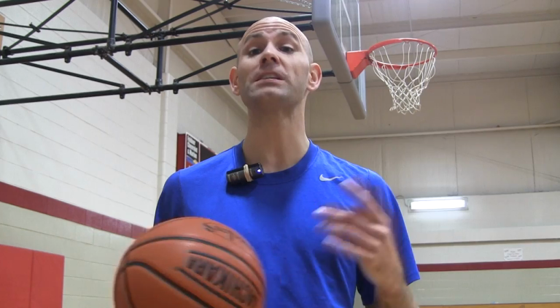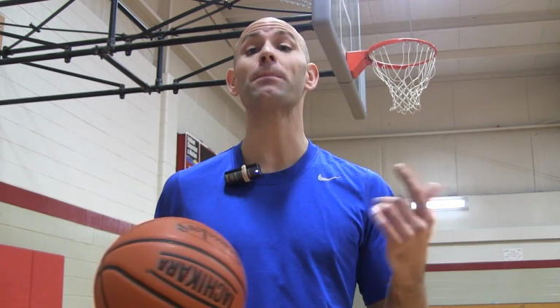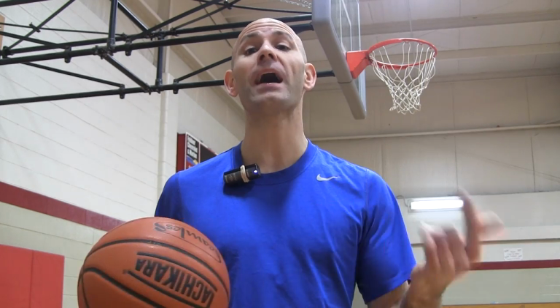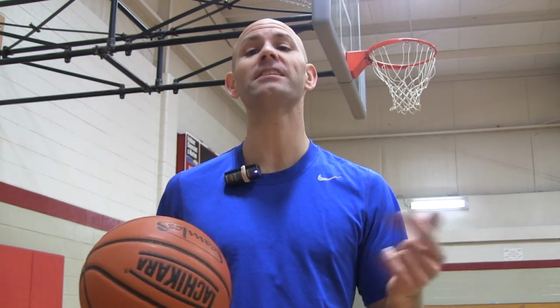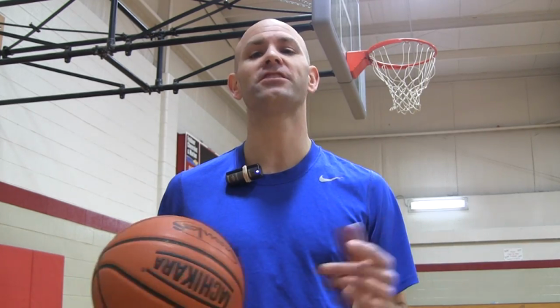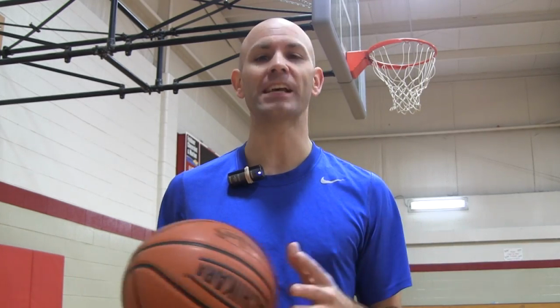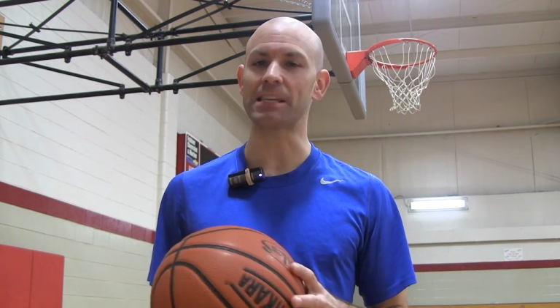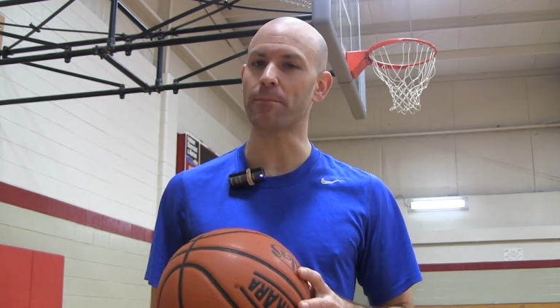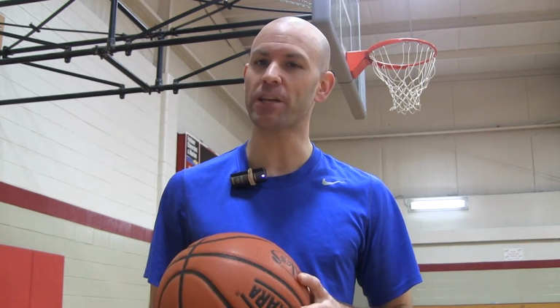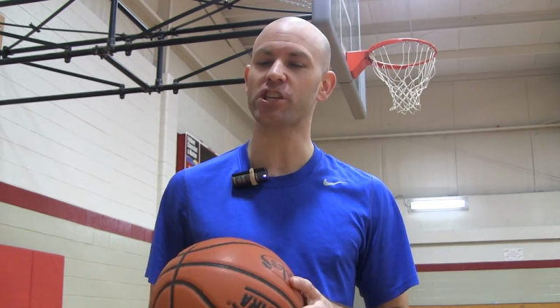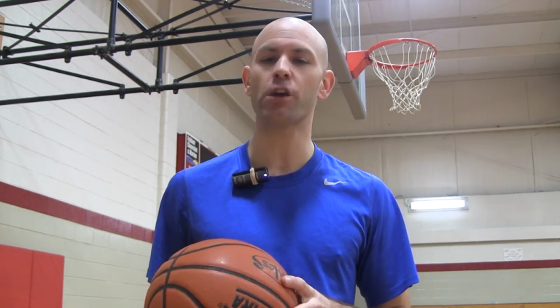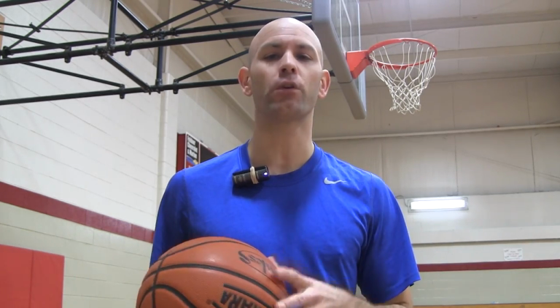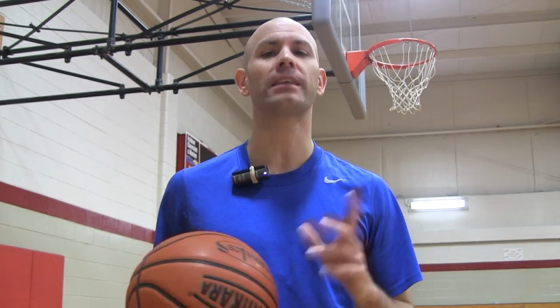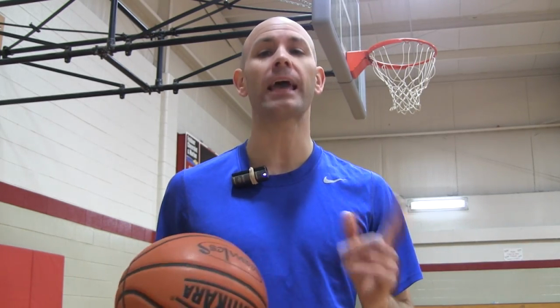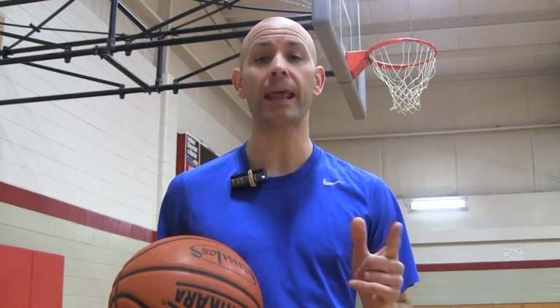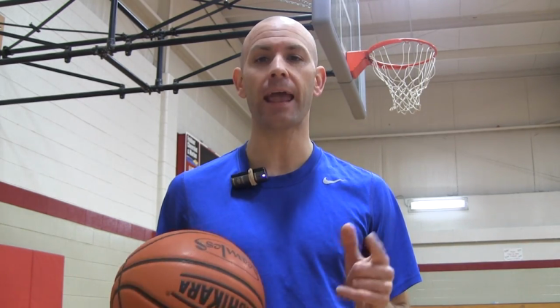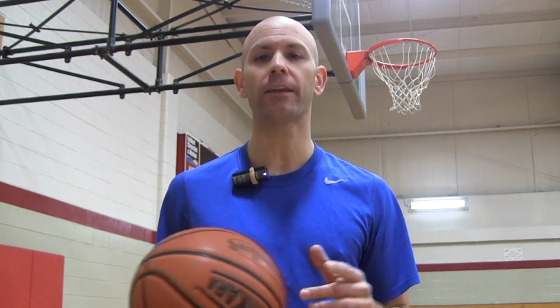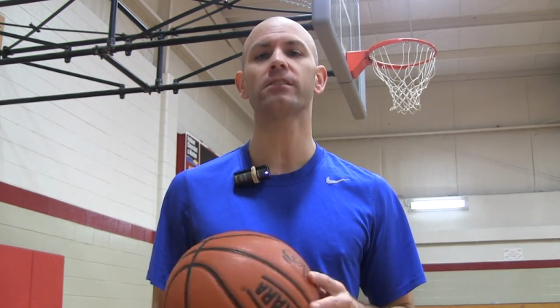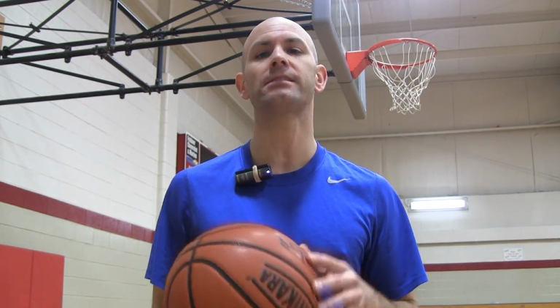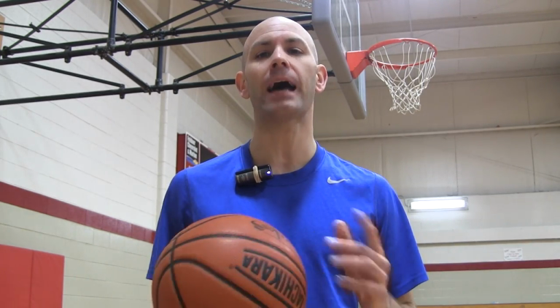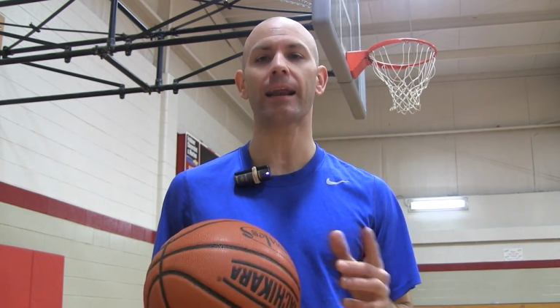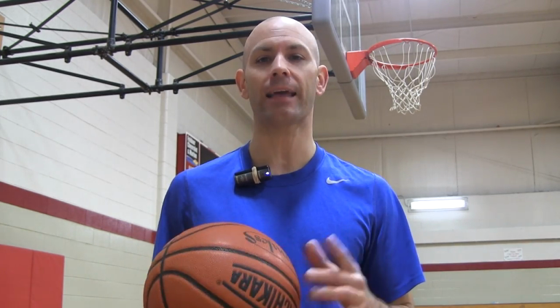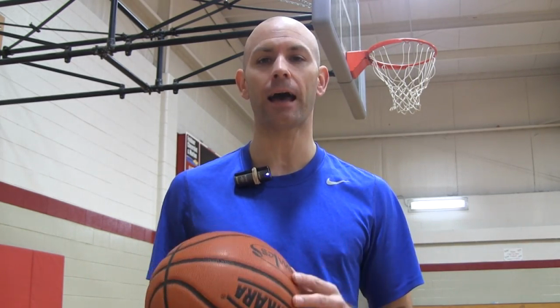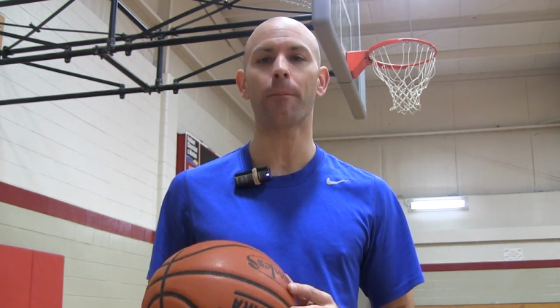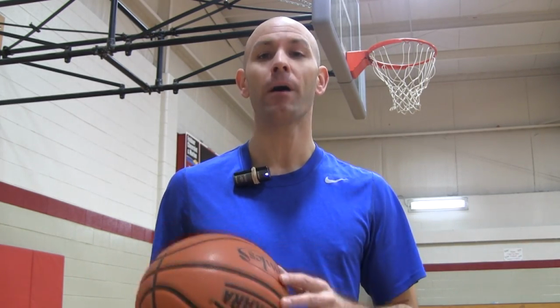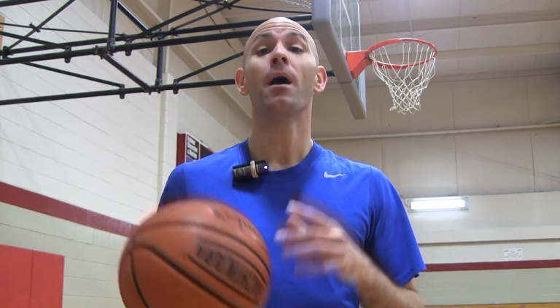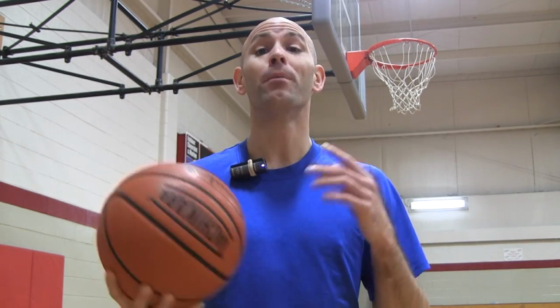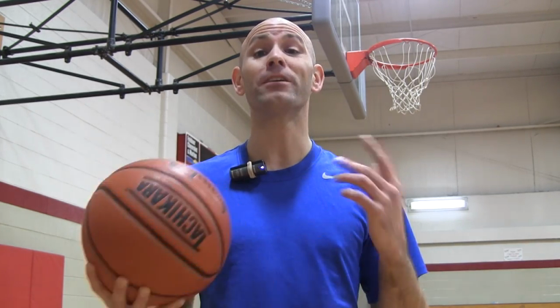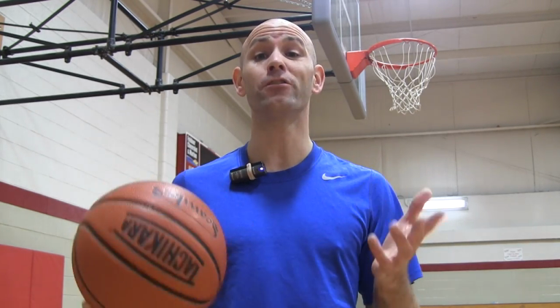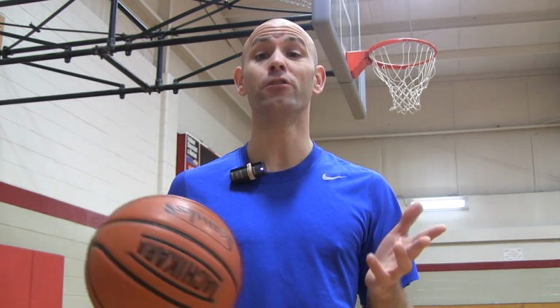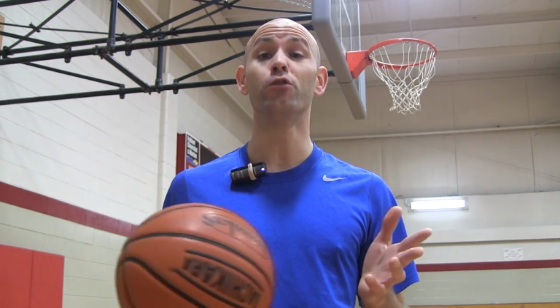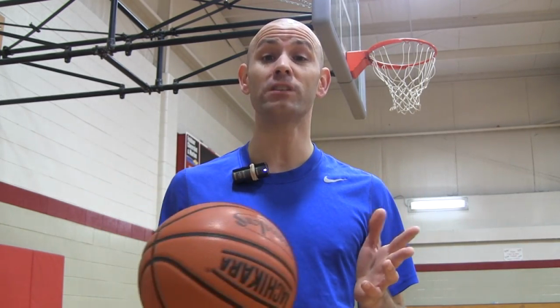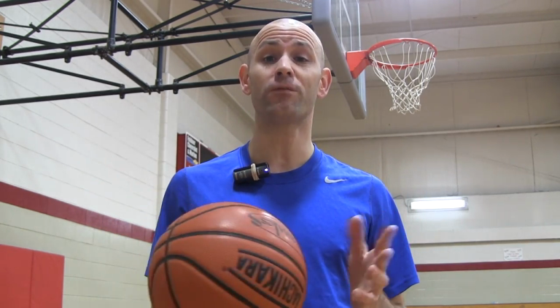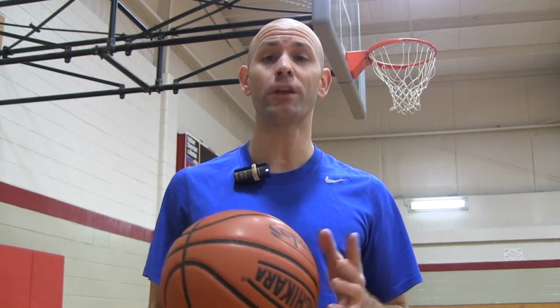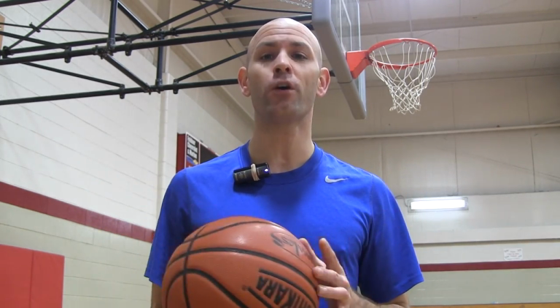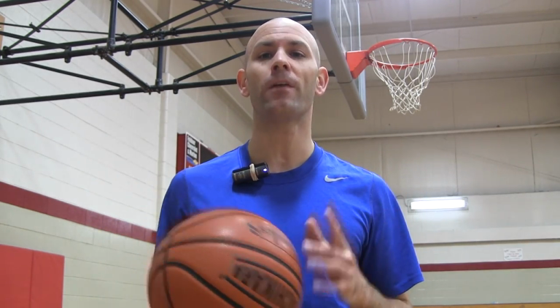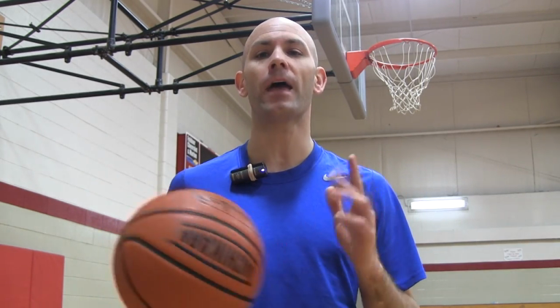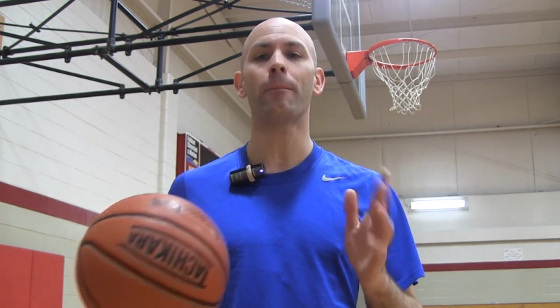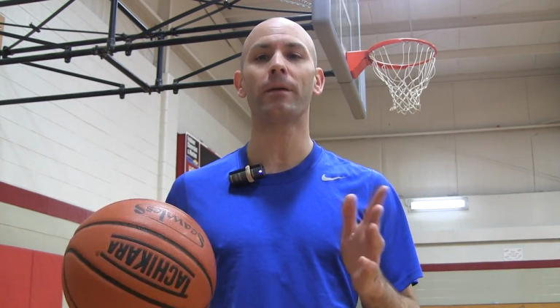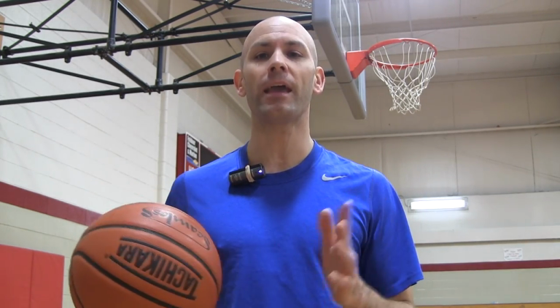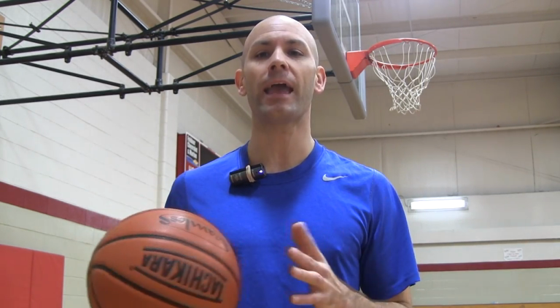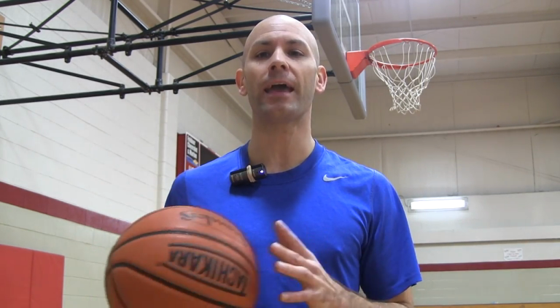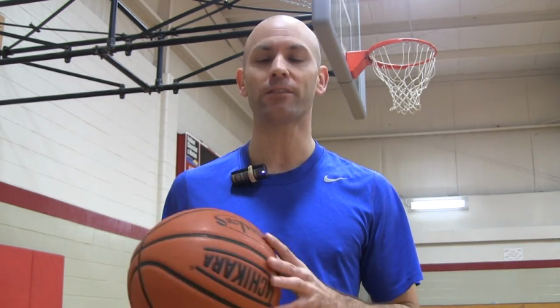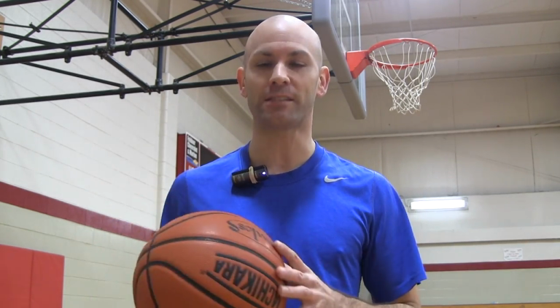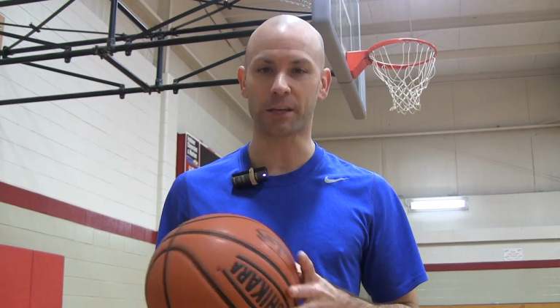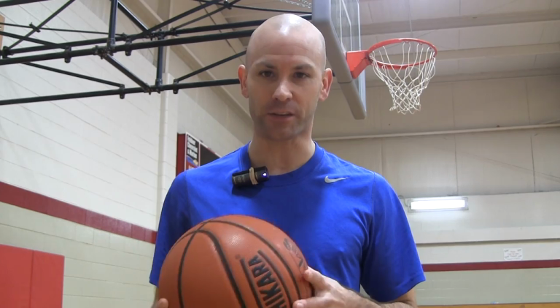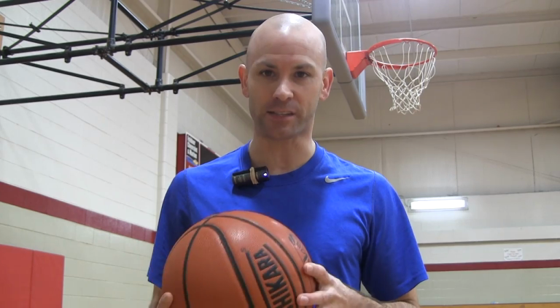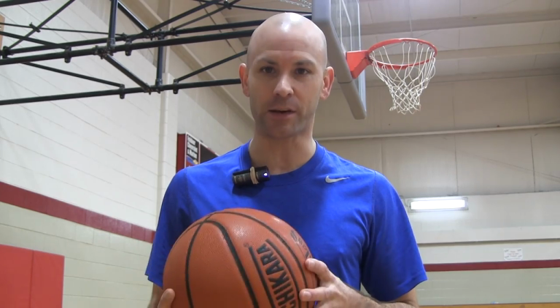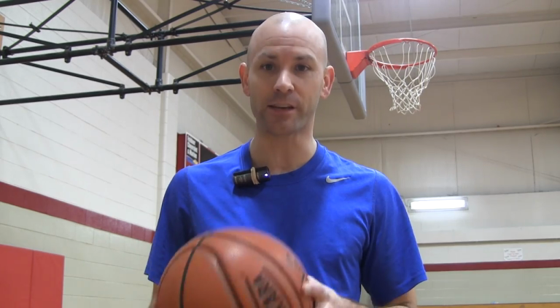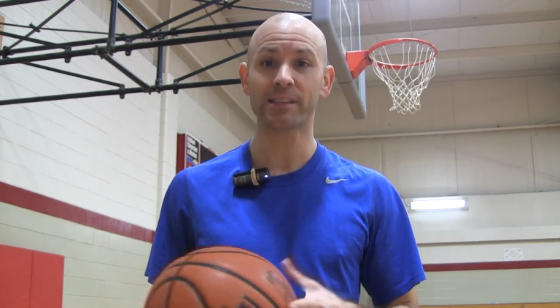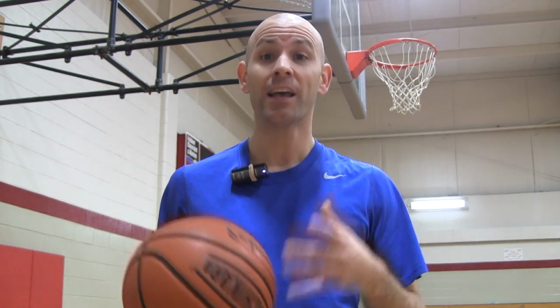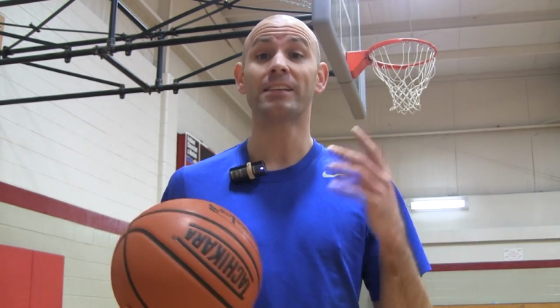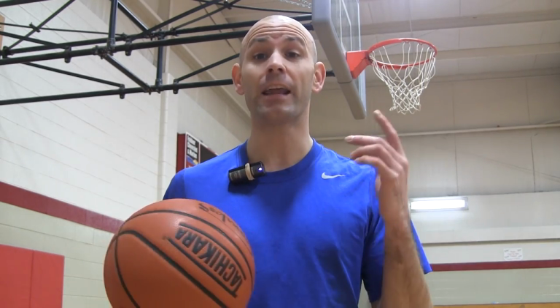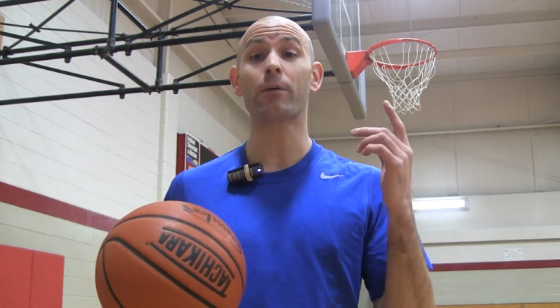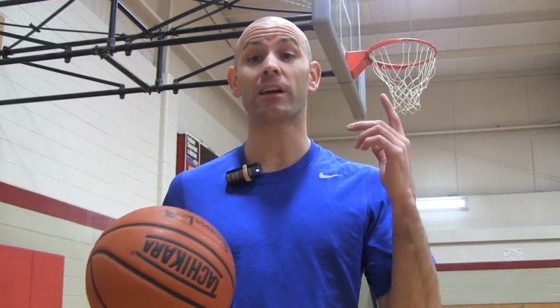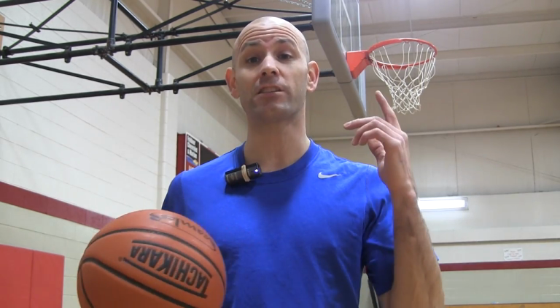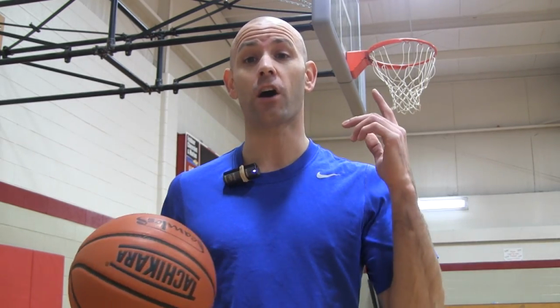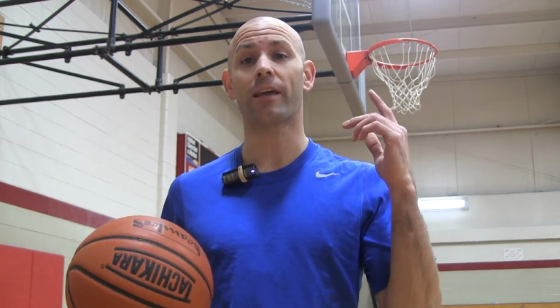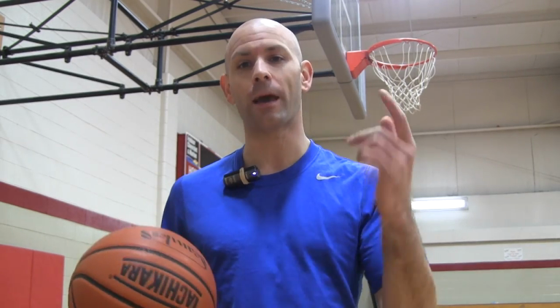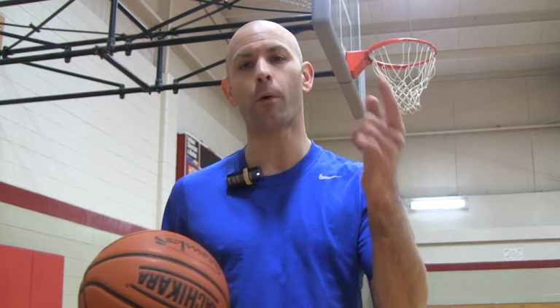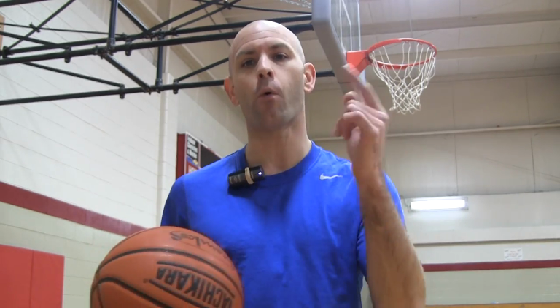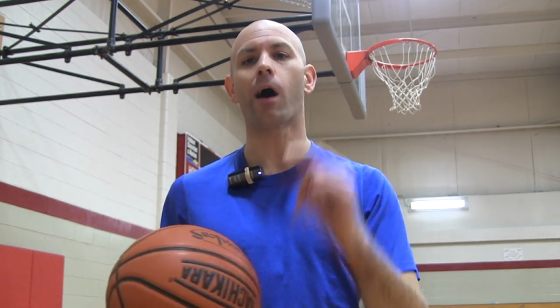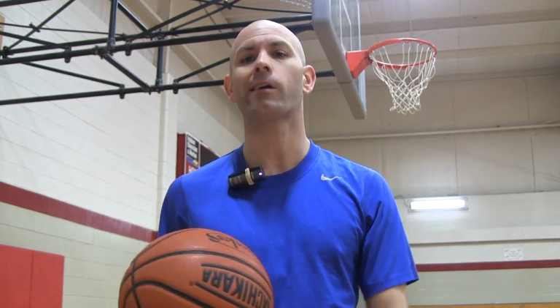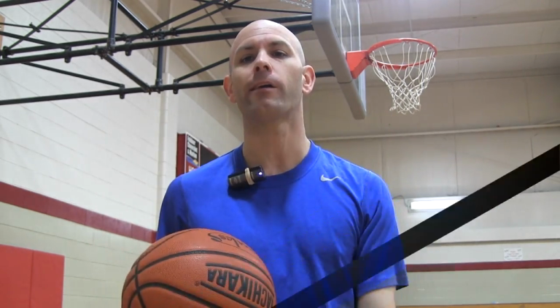What's up guys, Jesse Minche with GetHandles.com bringing you the newest video in the NBA Handles Secret Series. Today we're going to talk Kemba Walker.